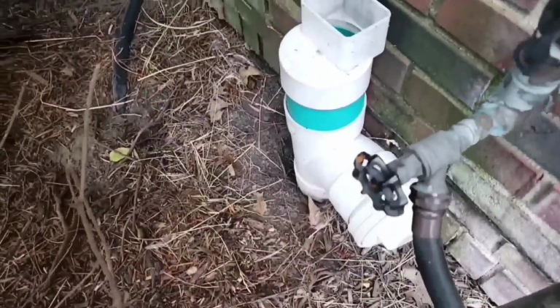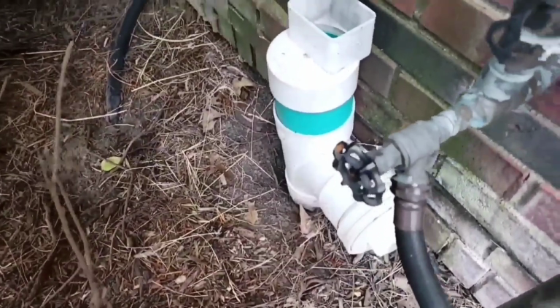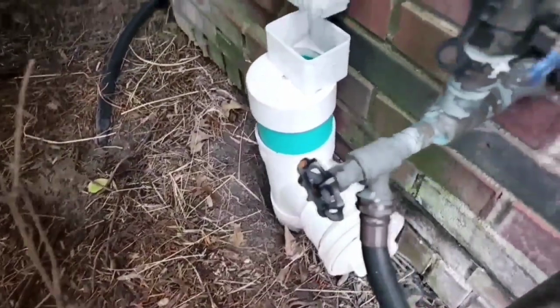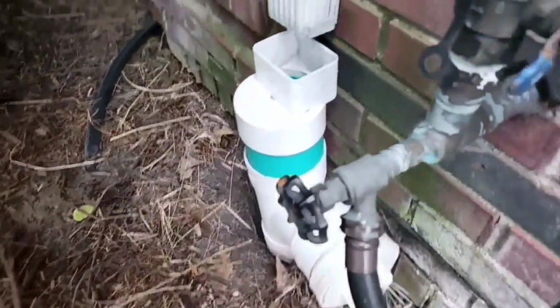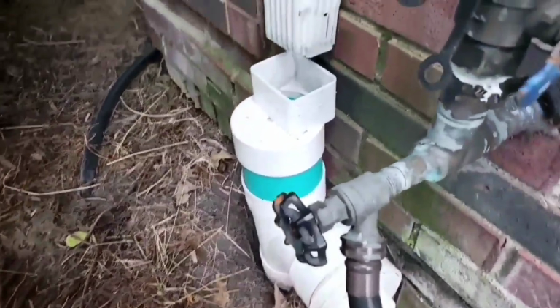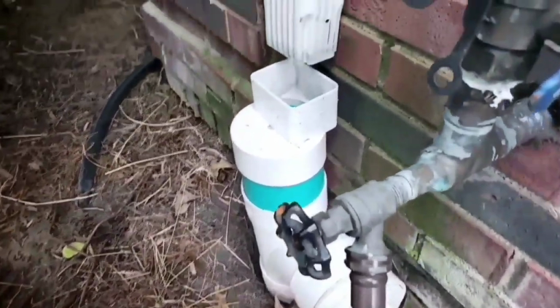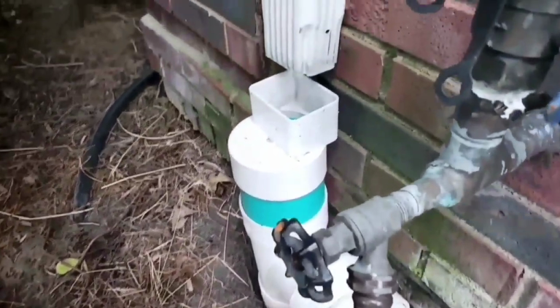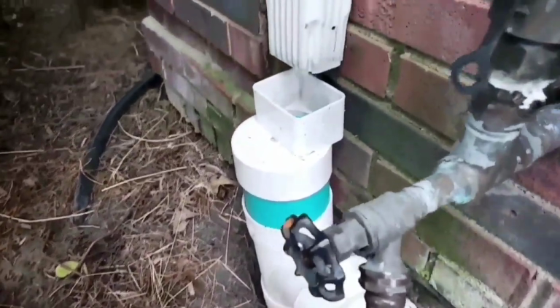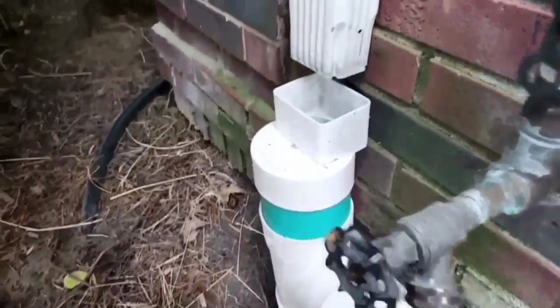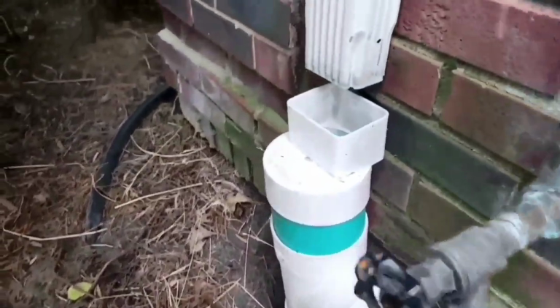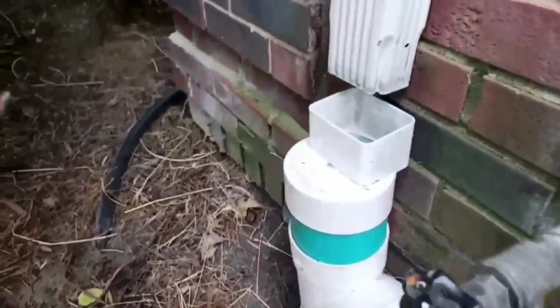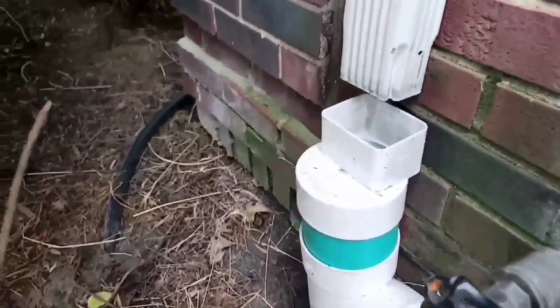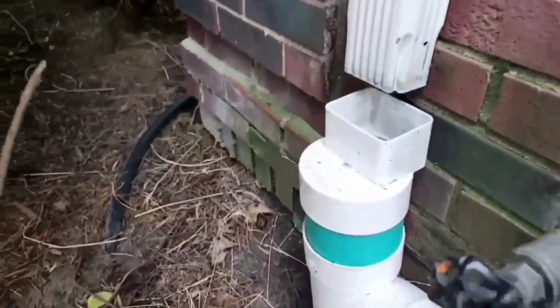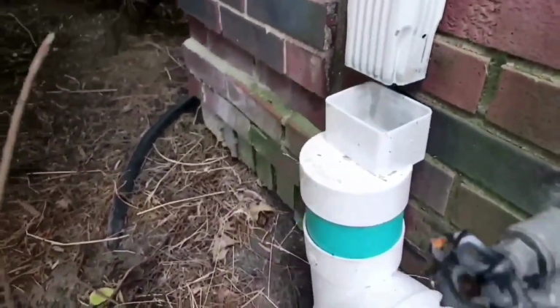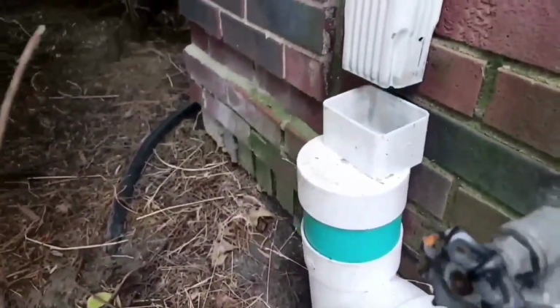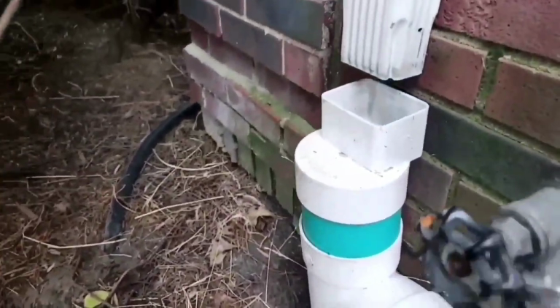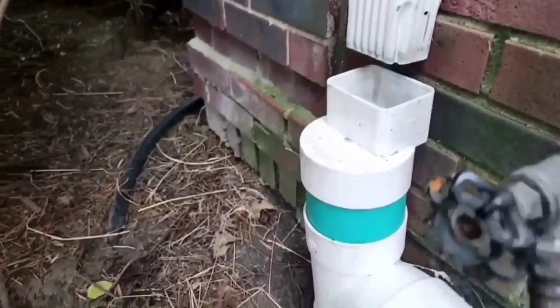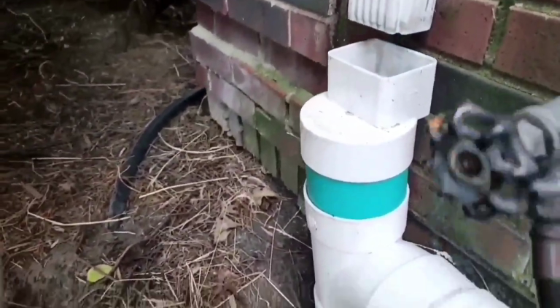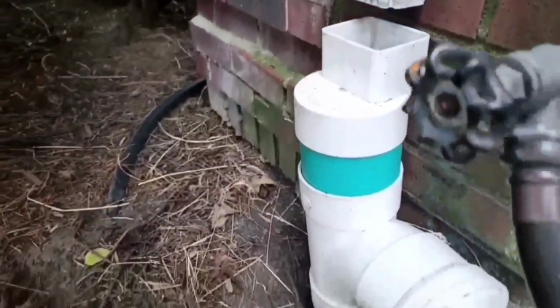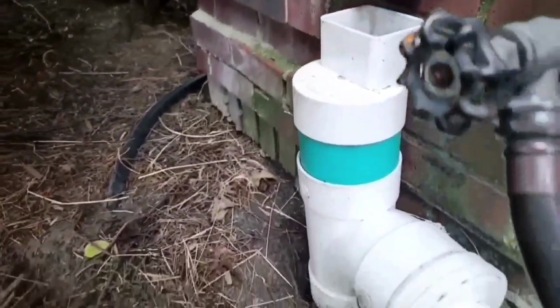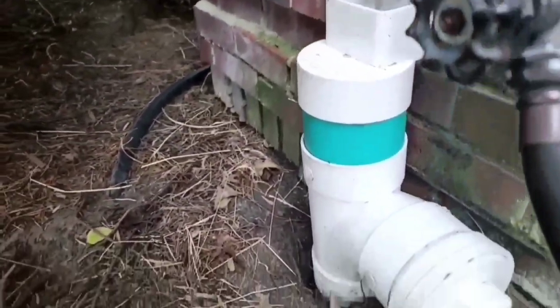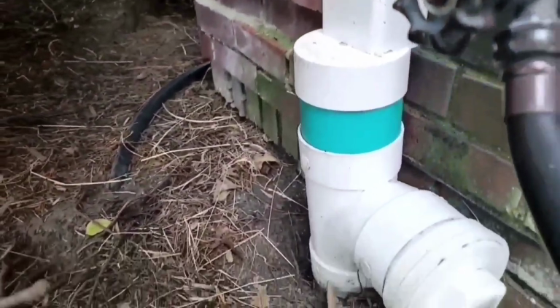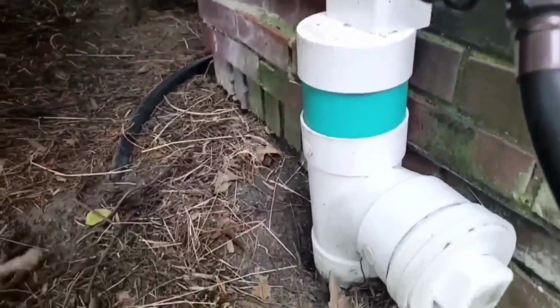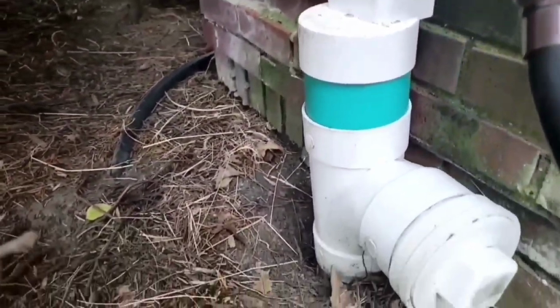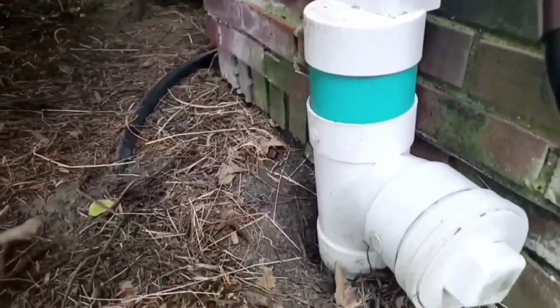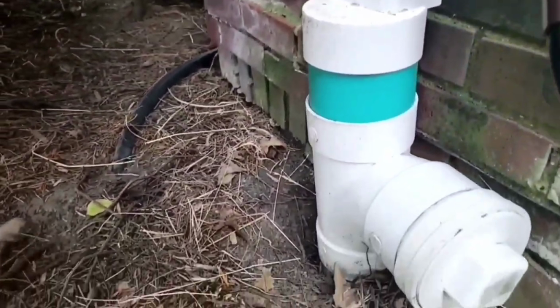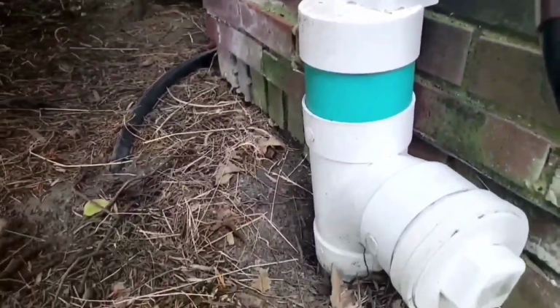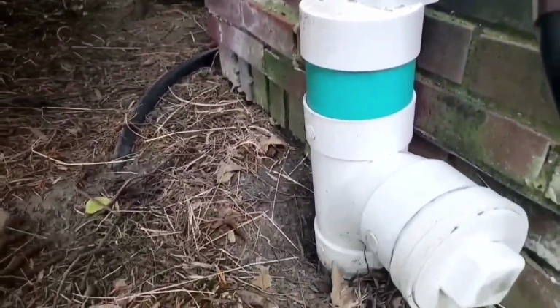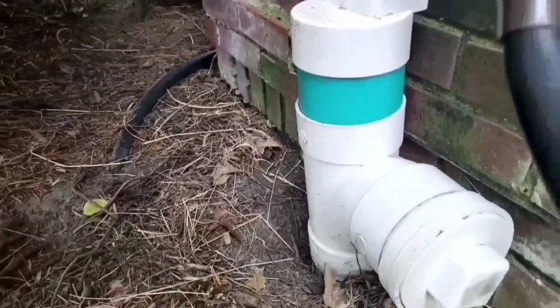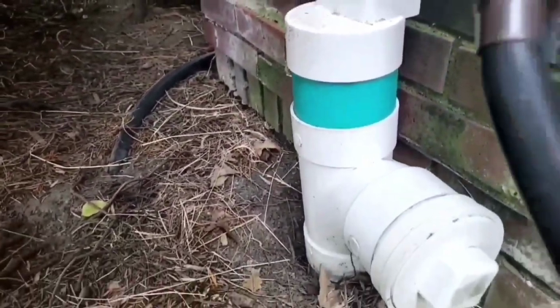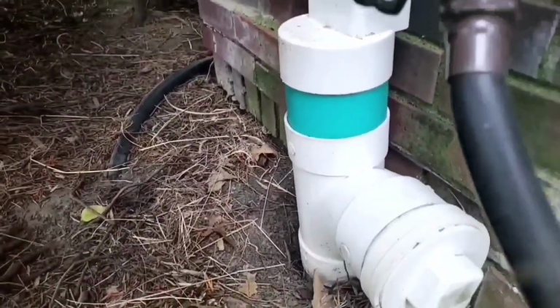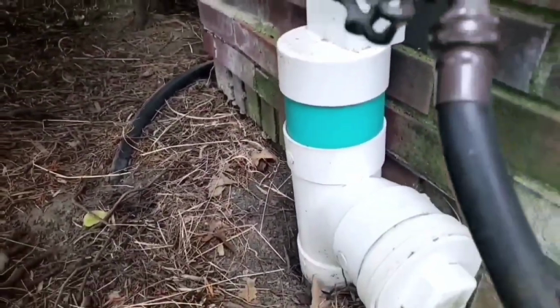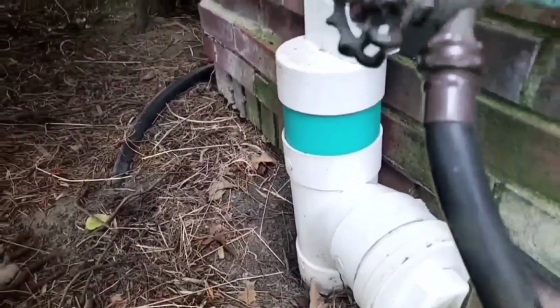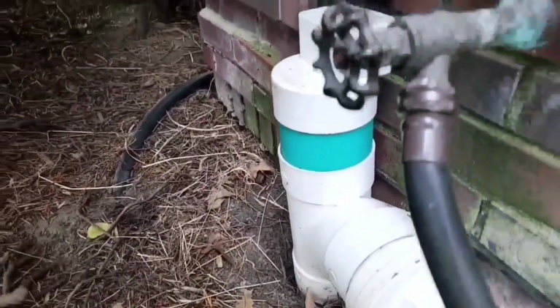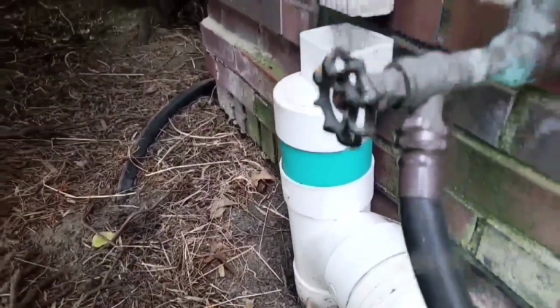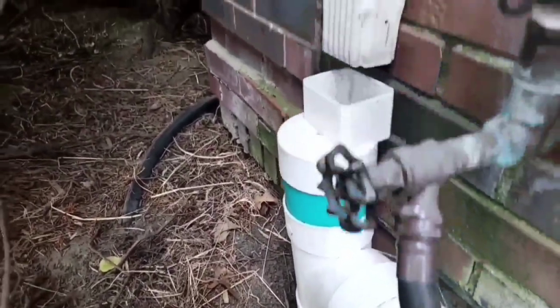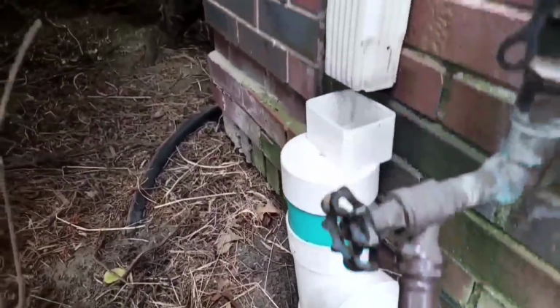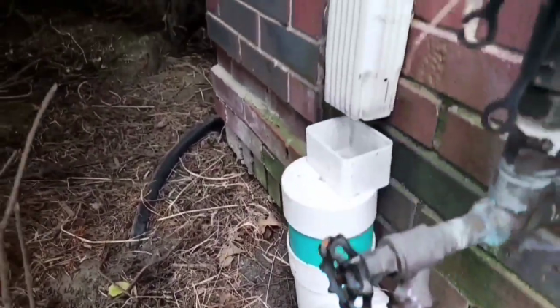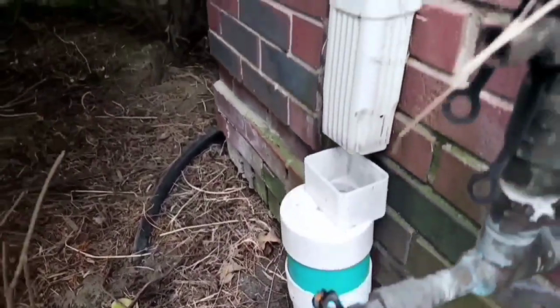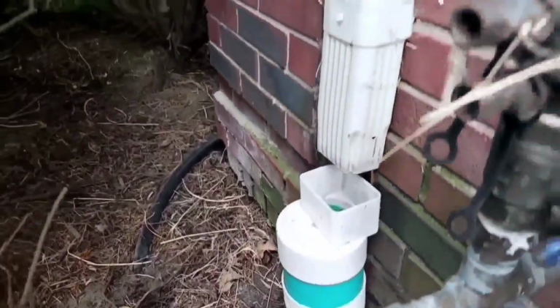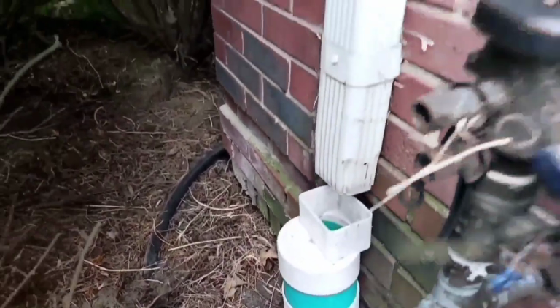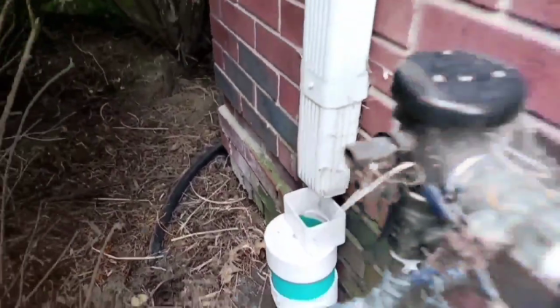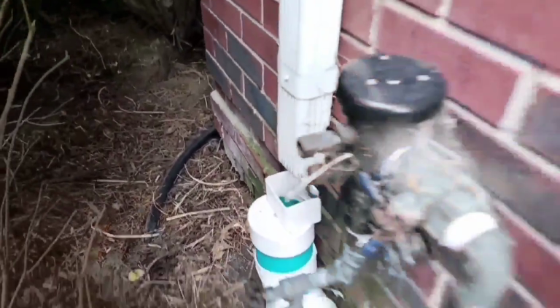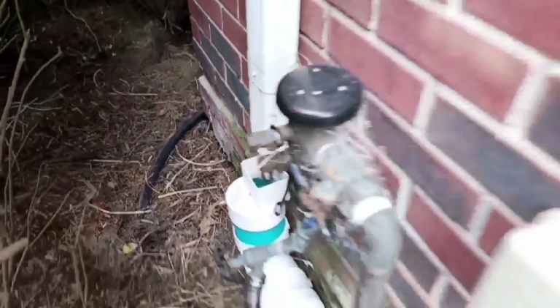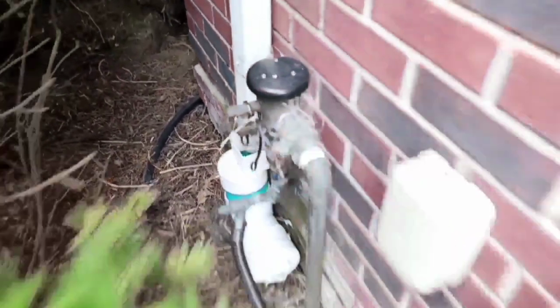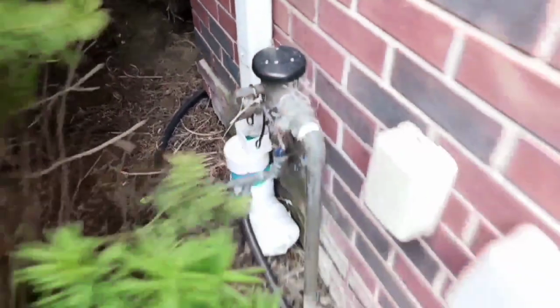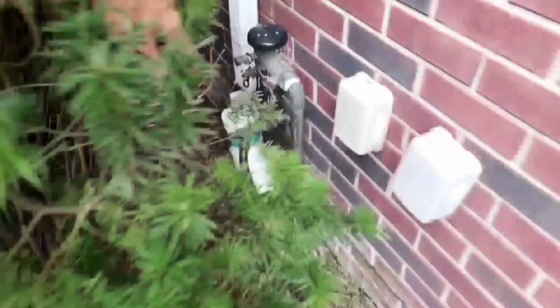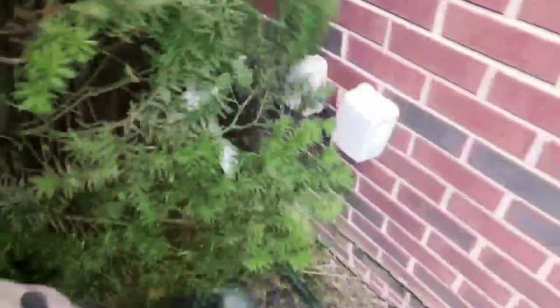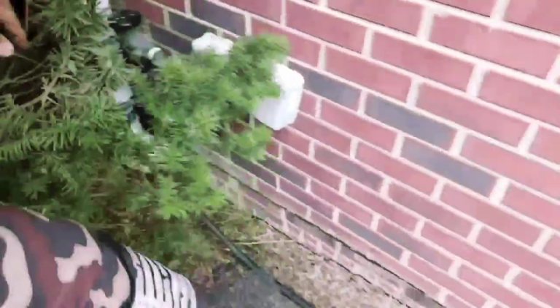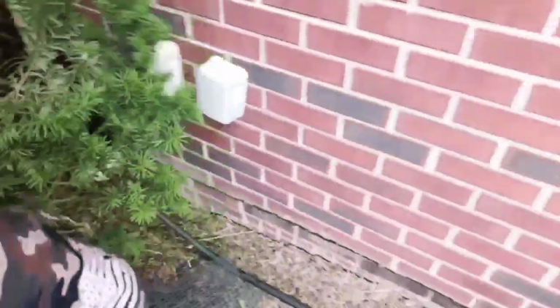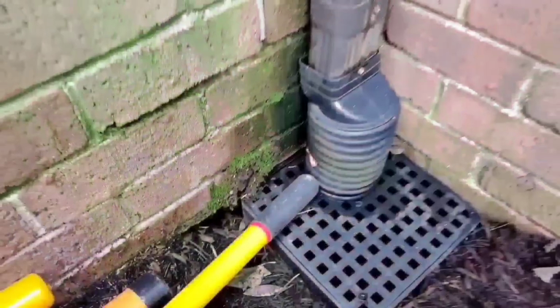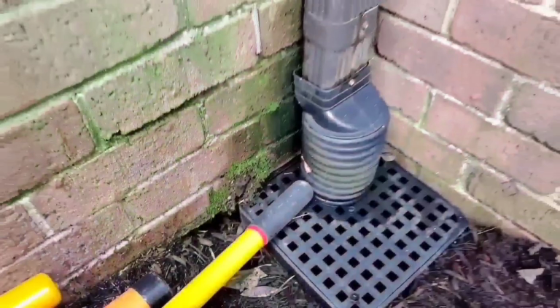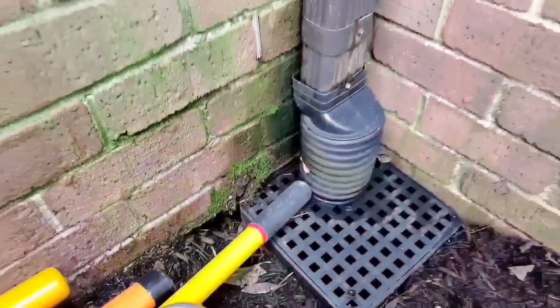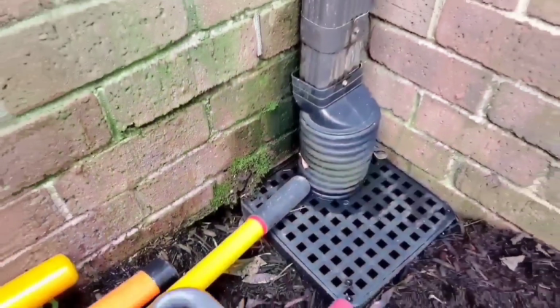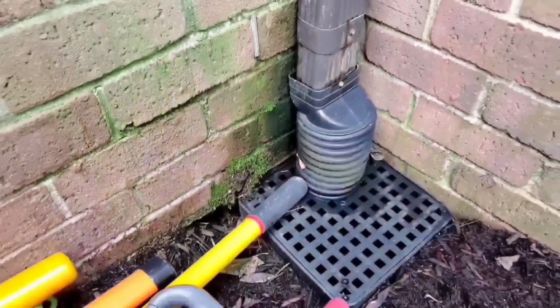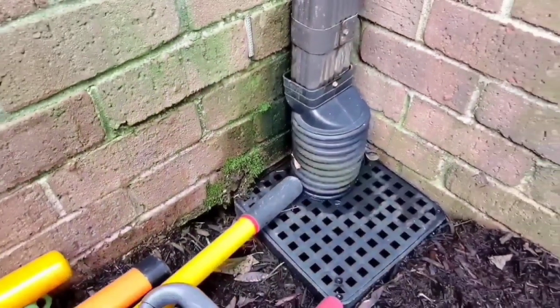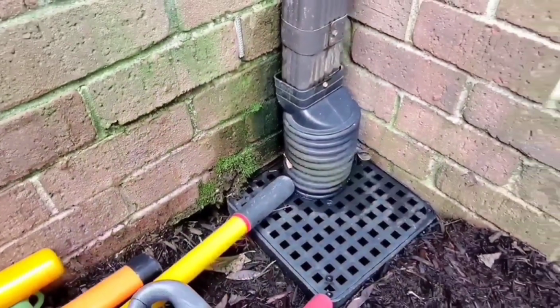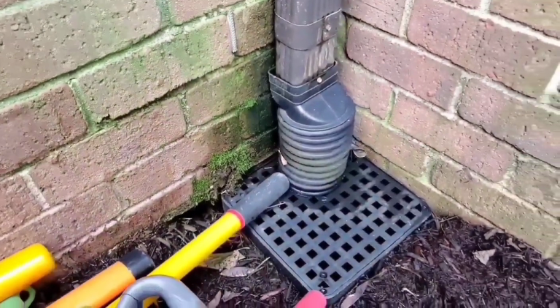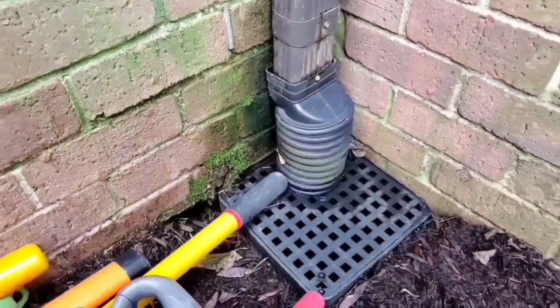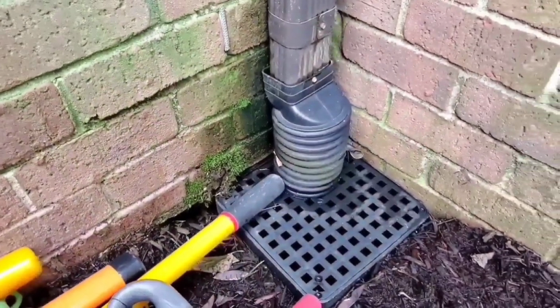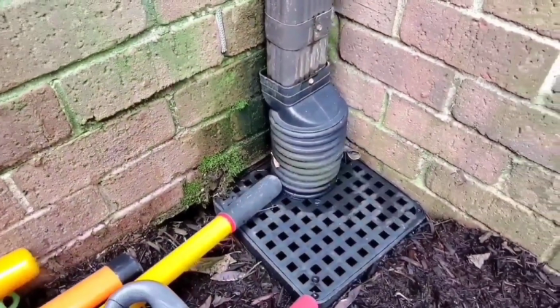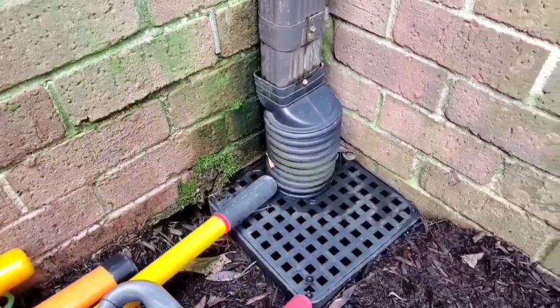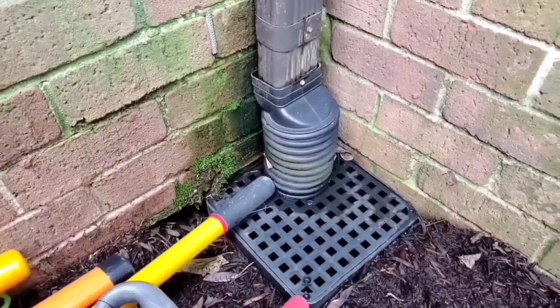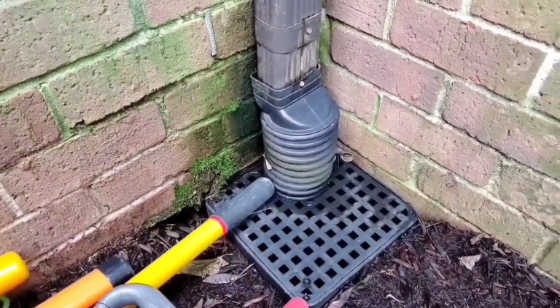These clean-out assemblies settled. They're not adjustable — there's no adjustment for them, and they caused a lot of damage to the structure.